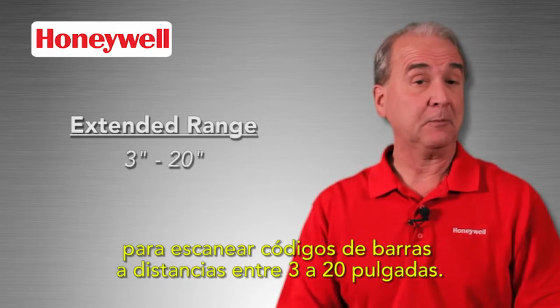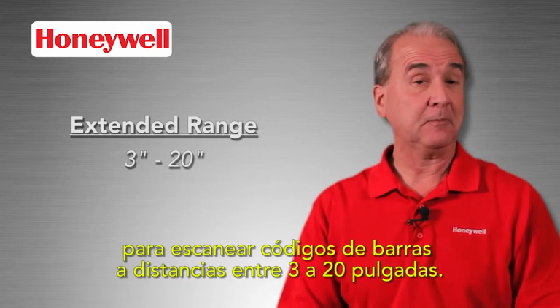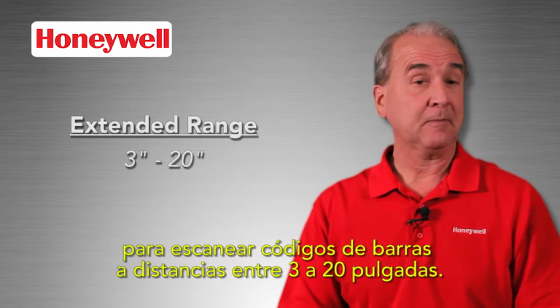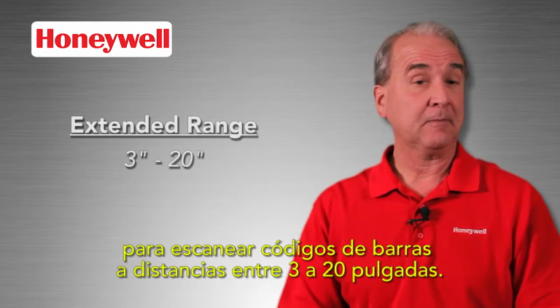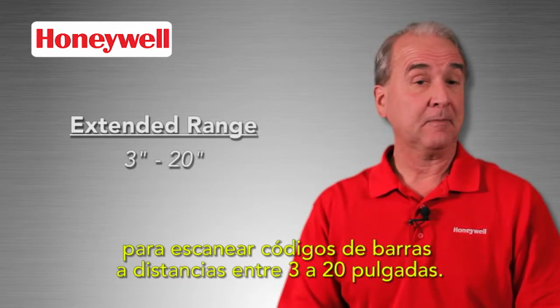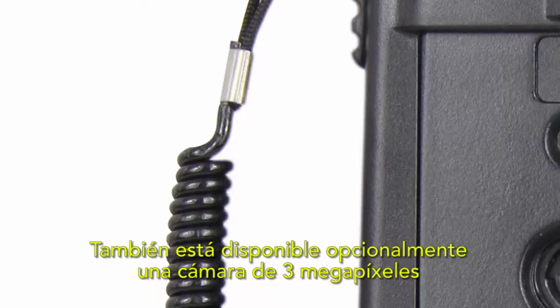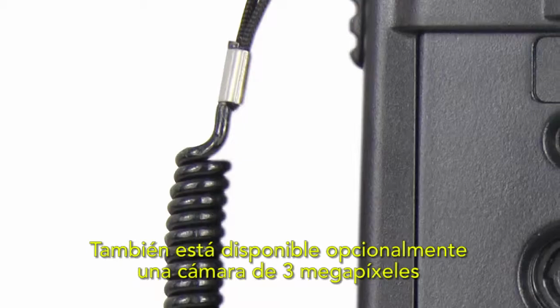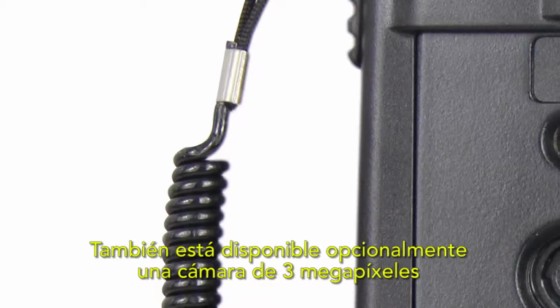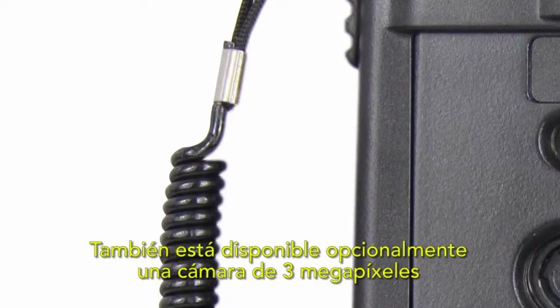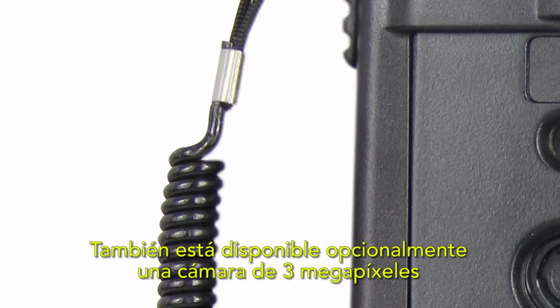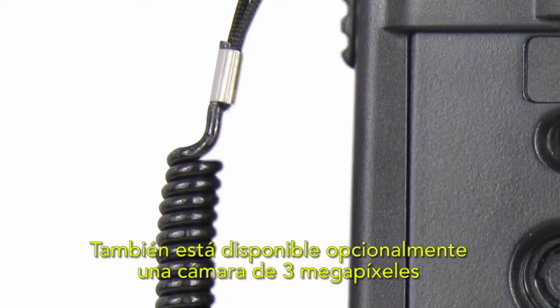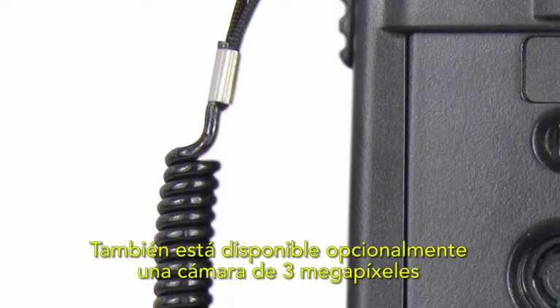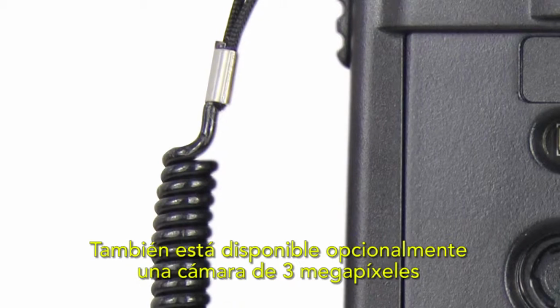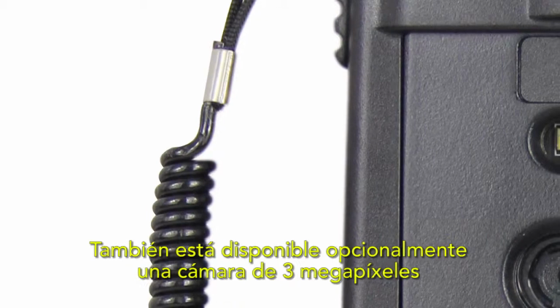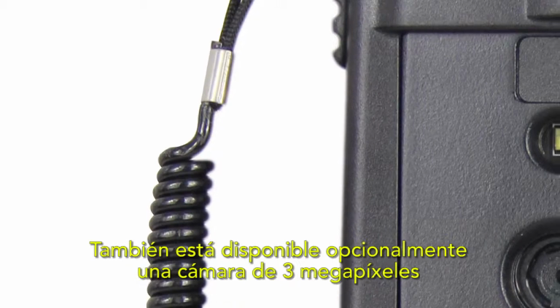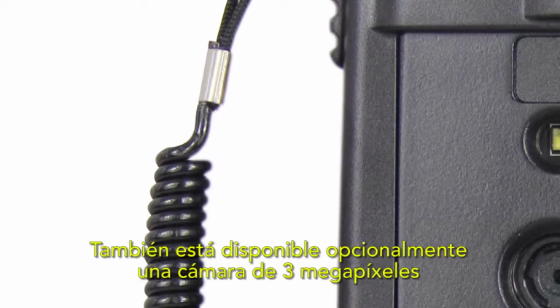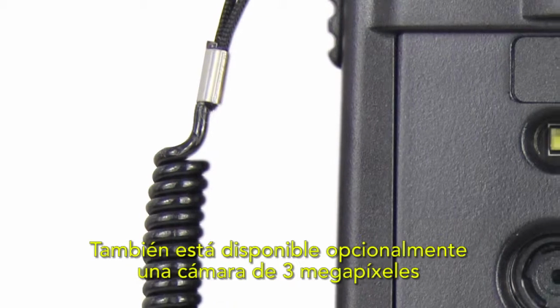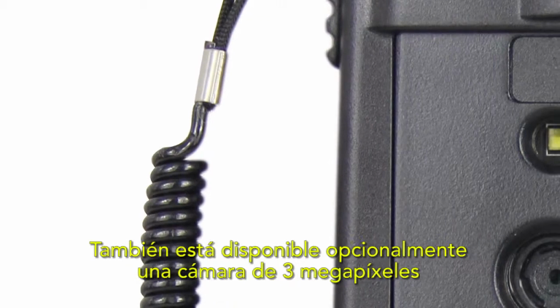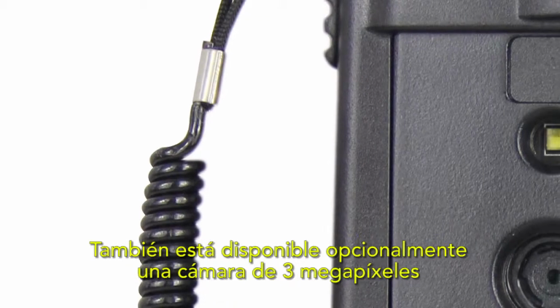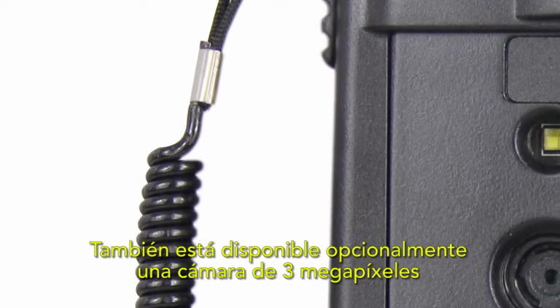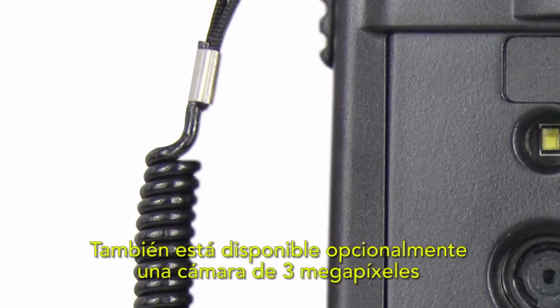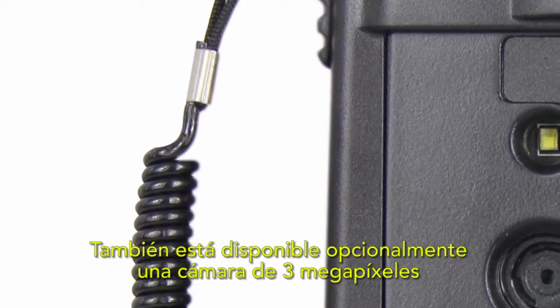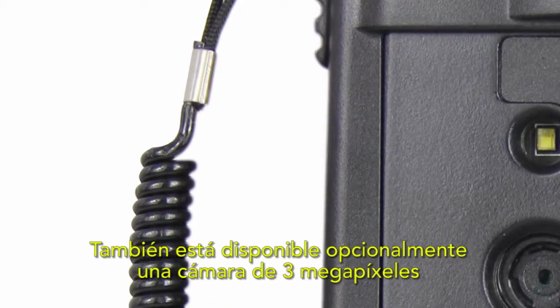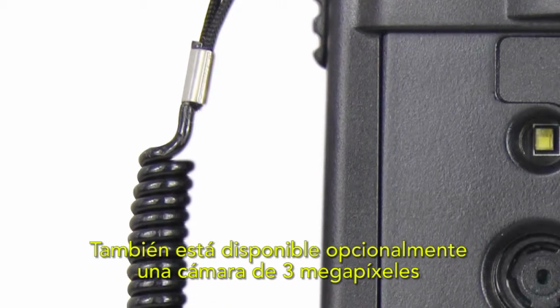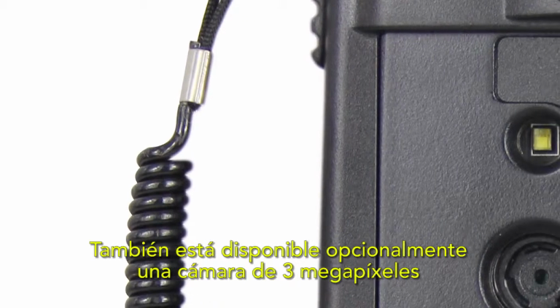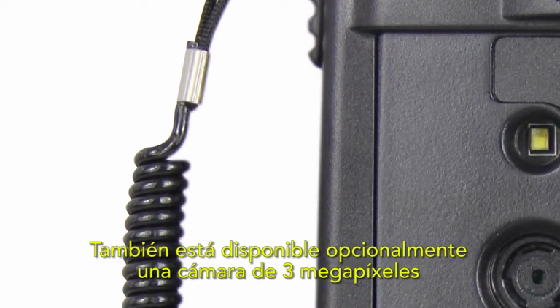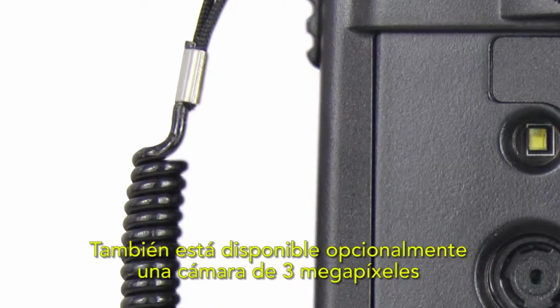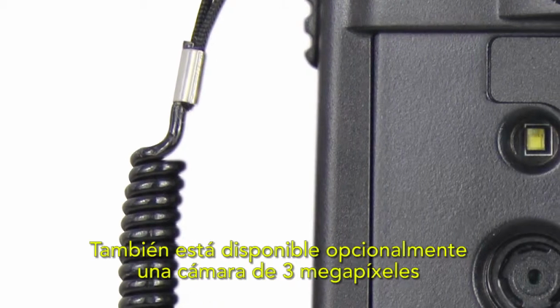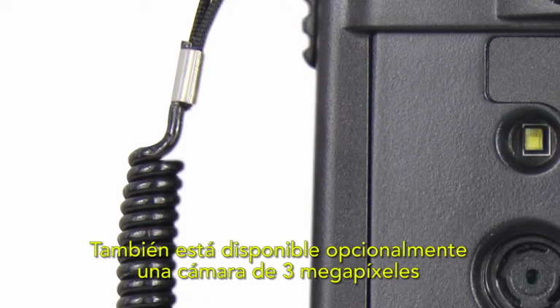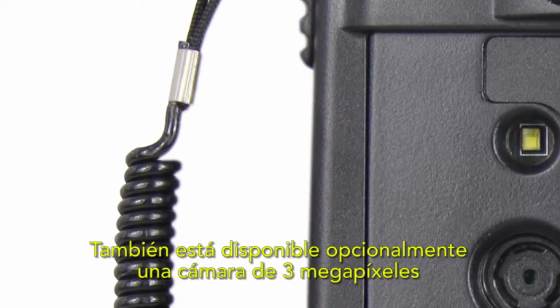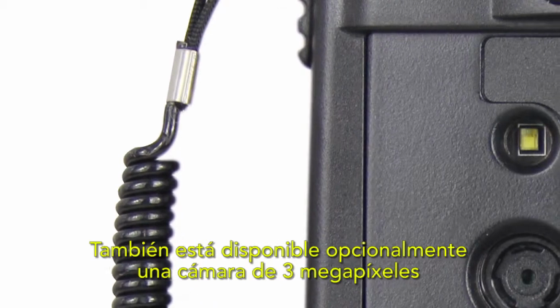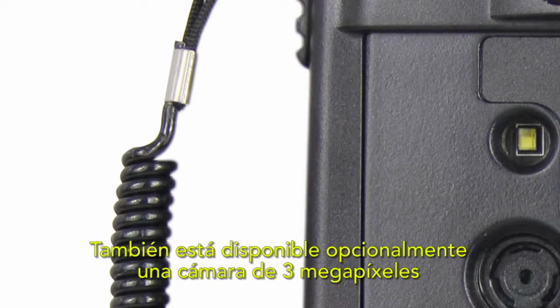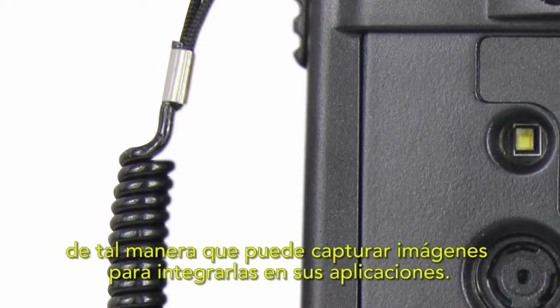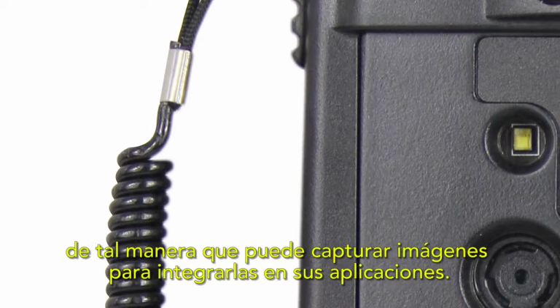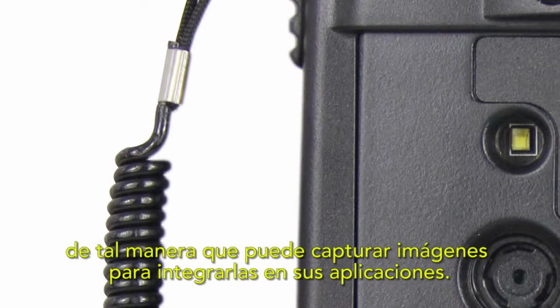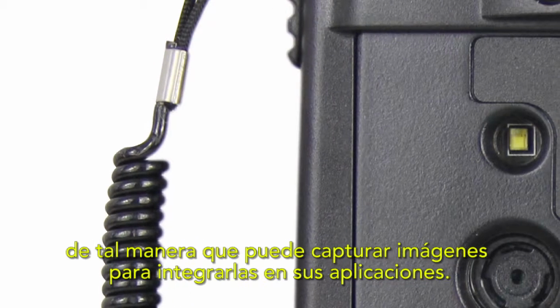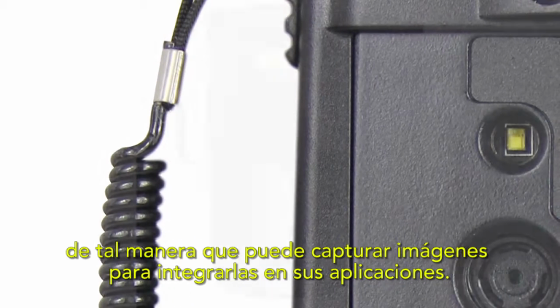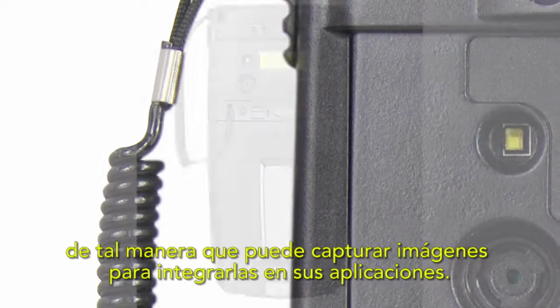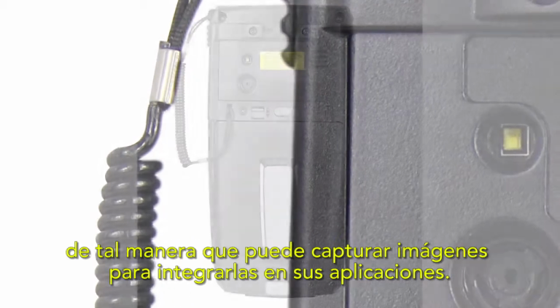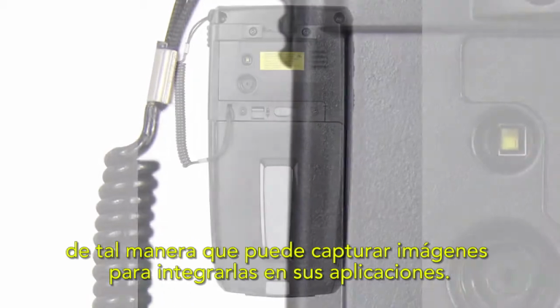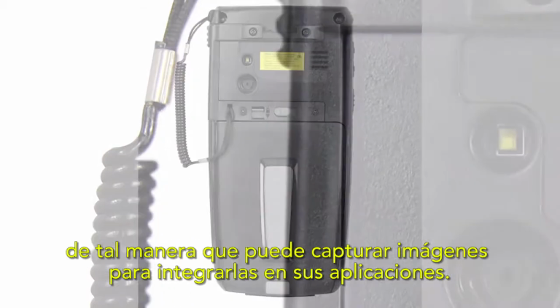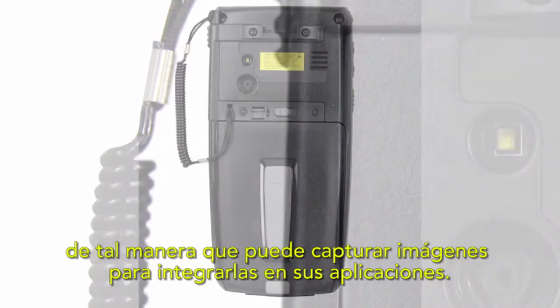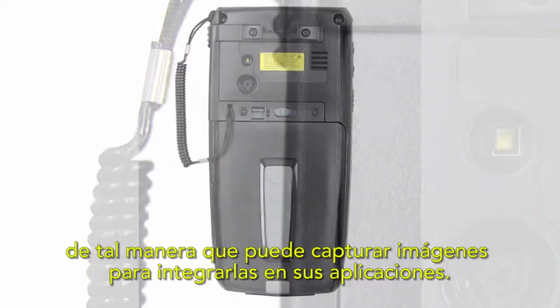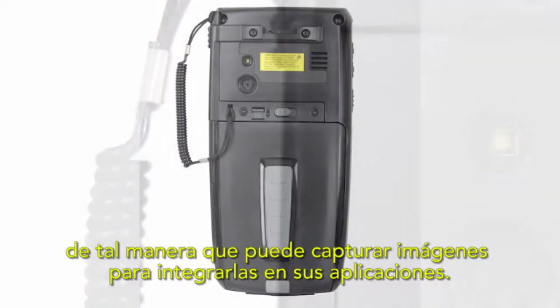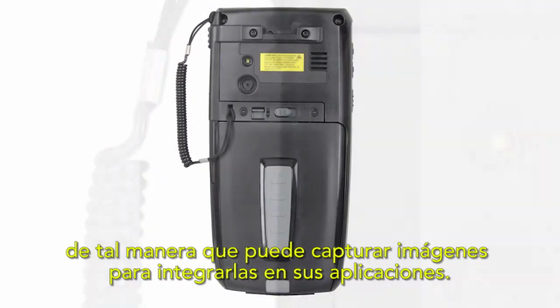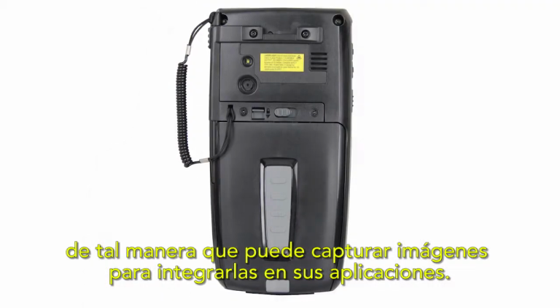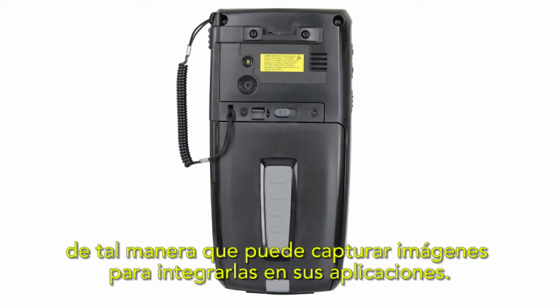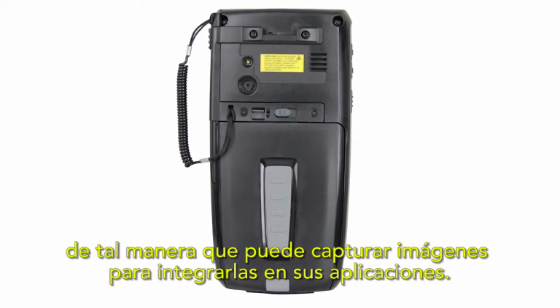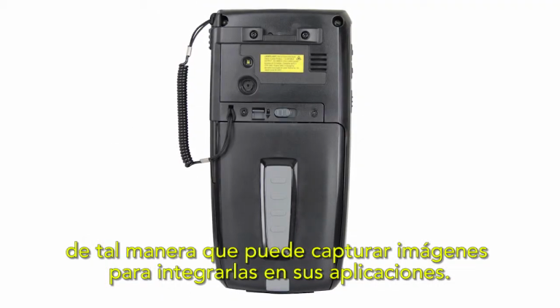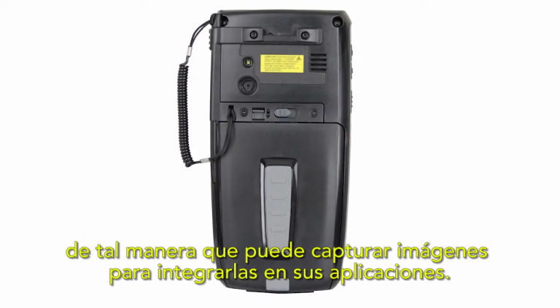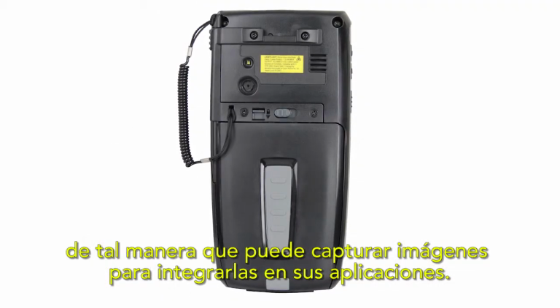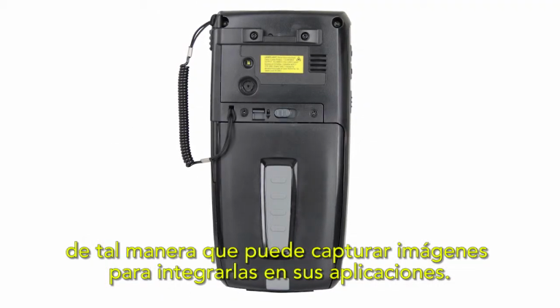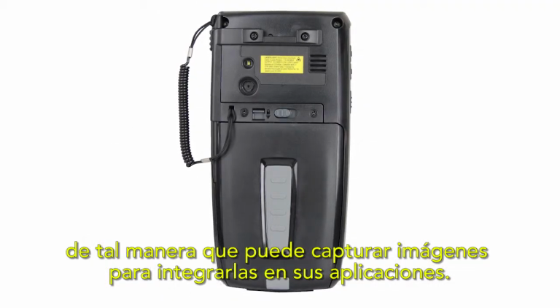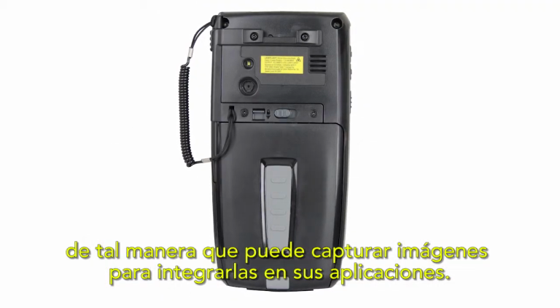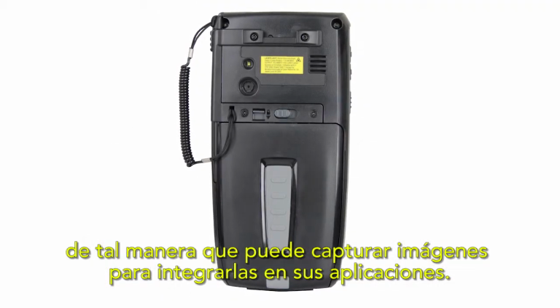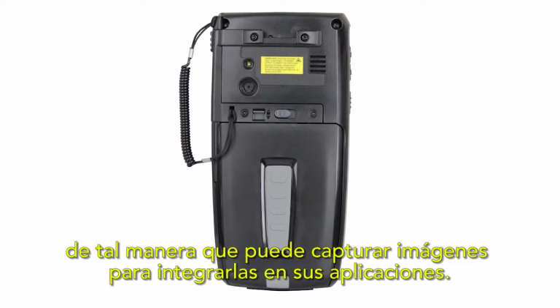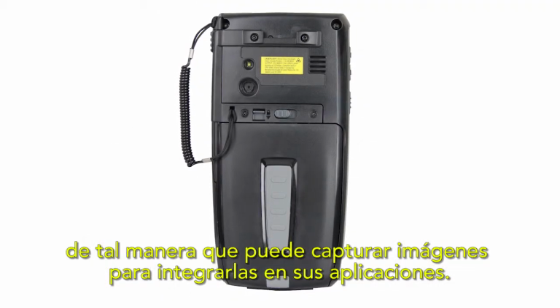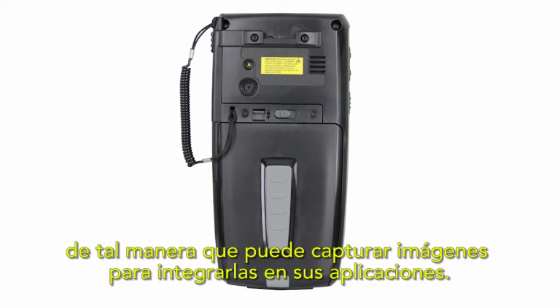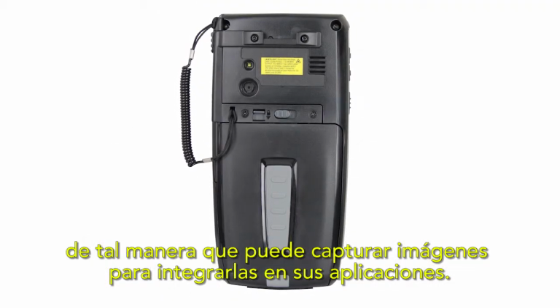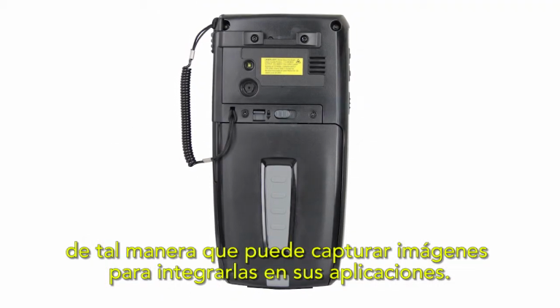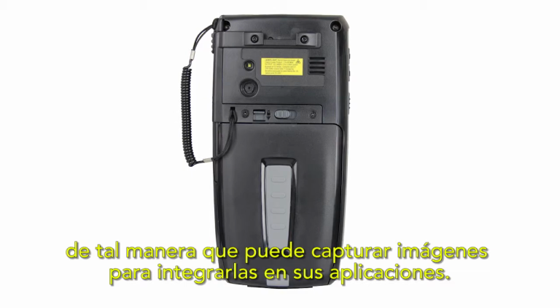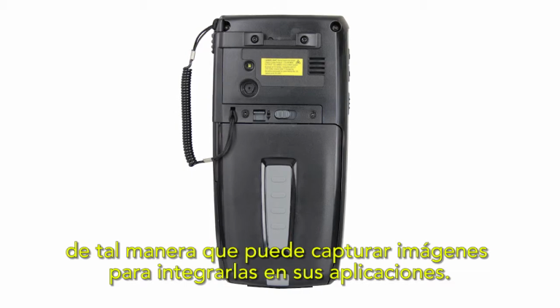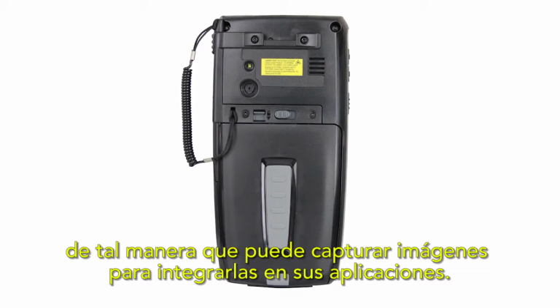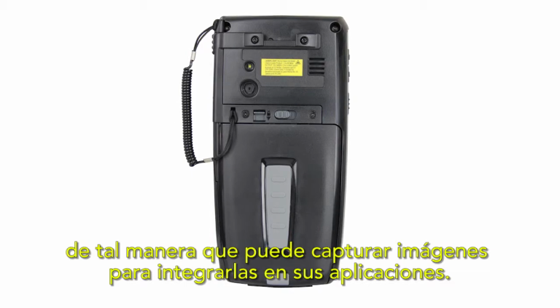An optional three megapixel camera is available too, so you can capture images for integration into your applications.